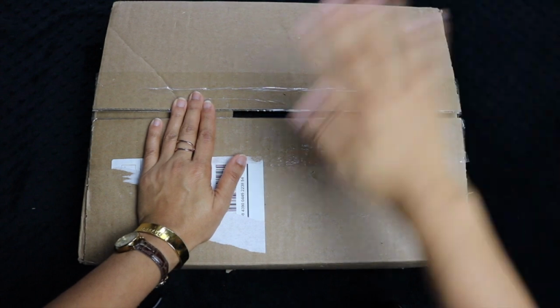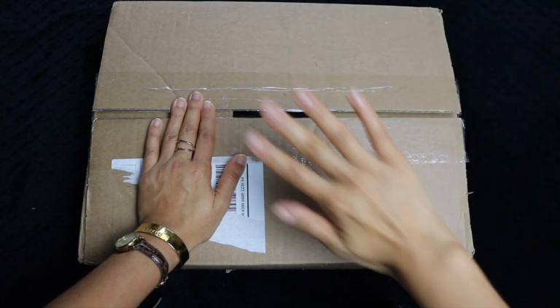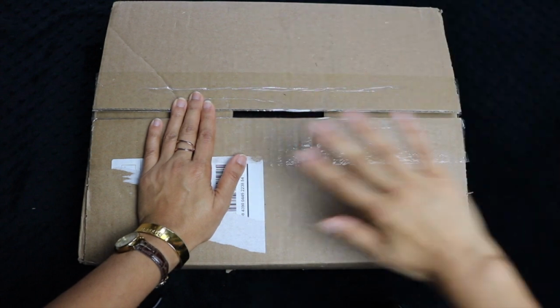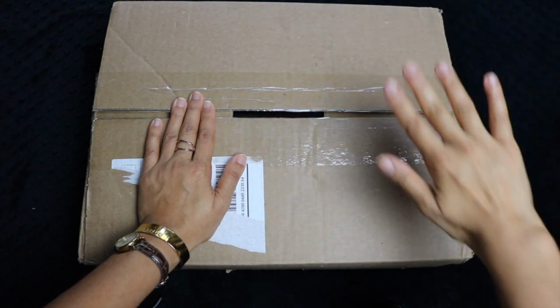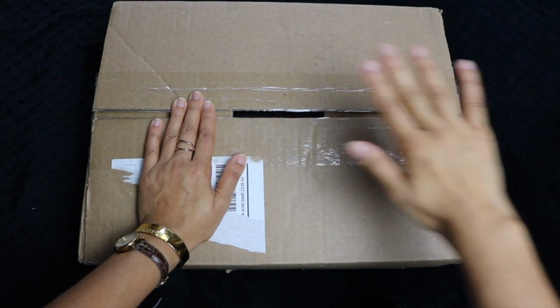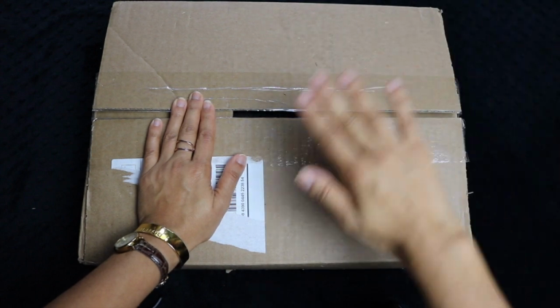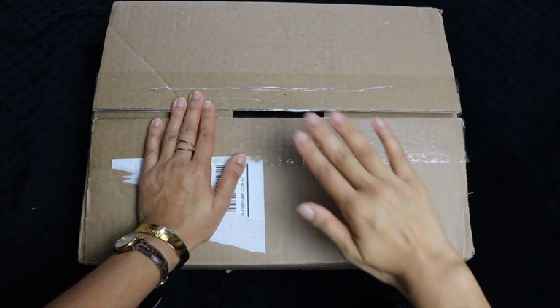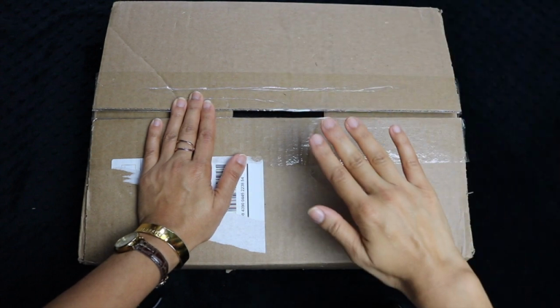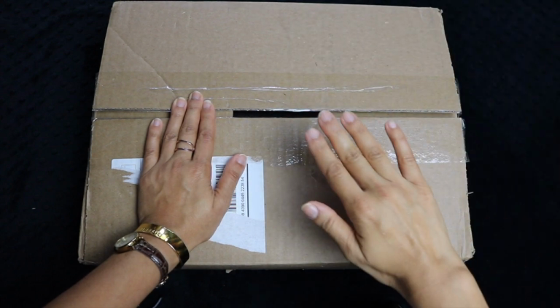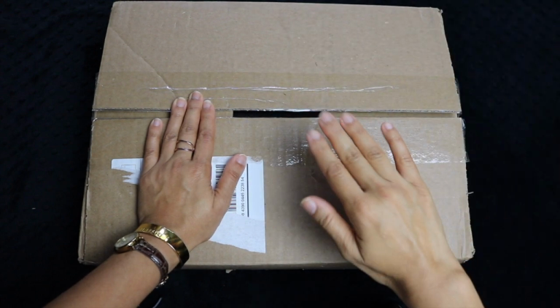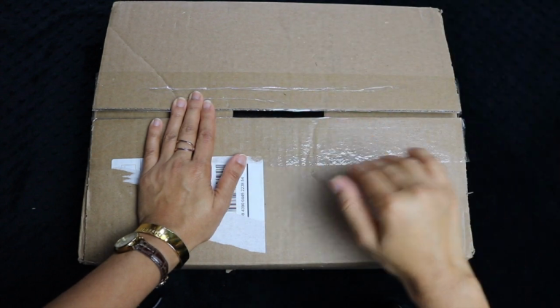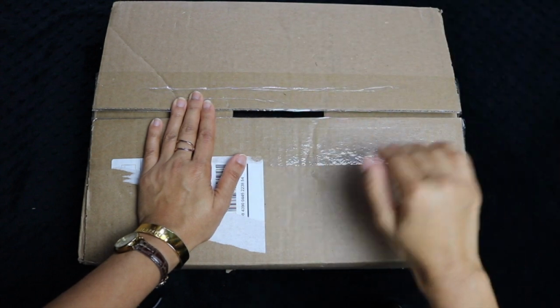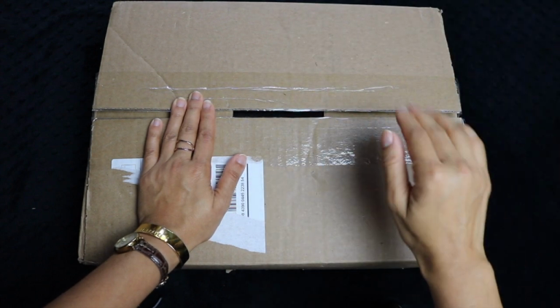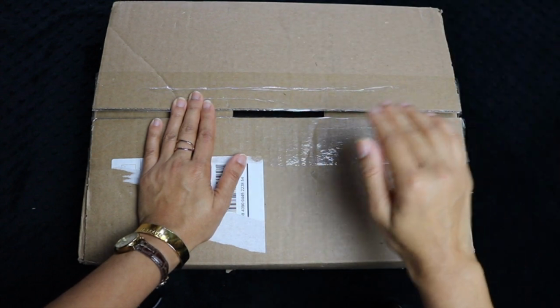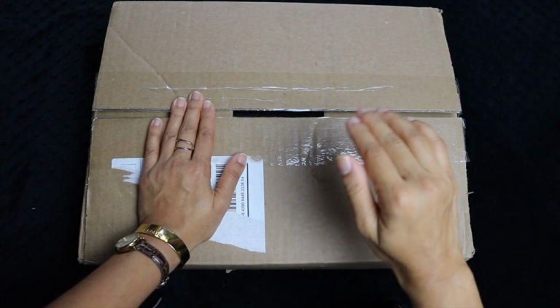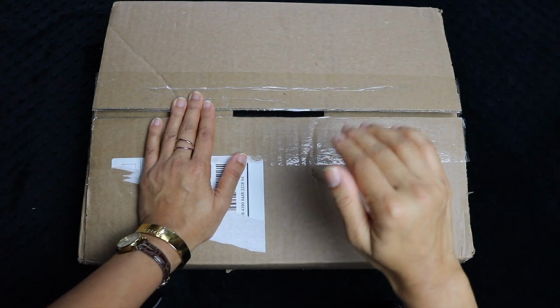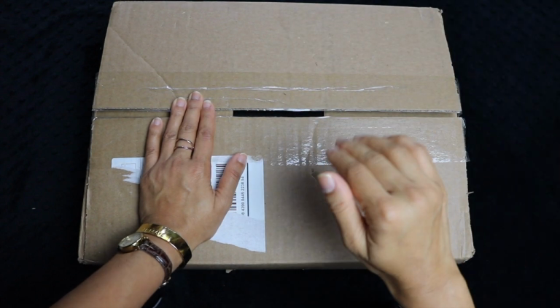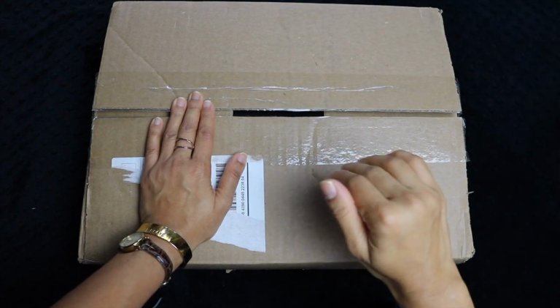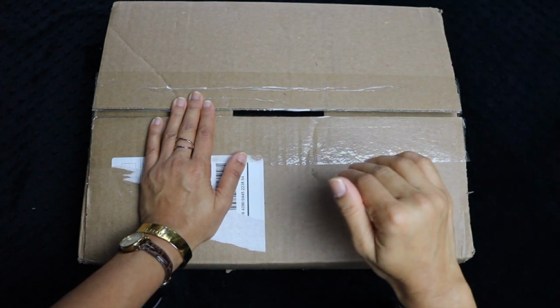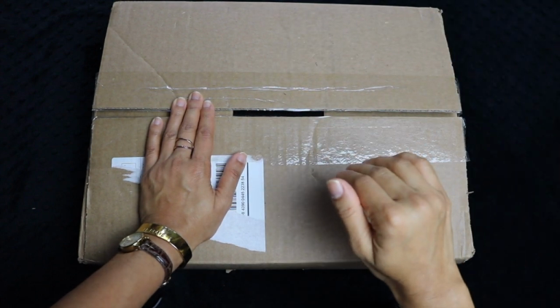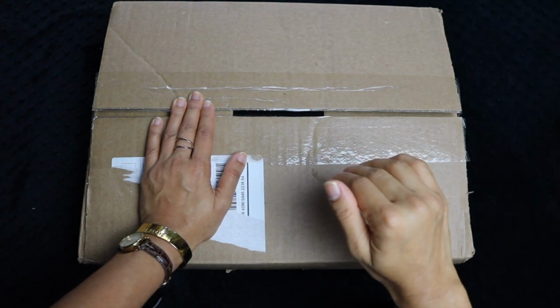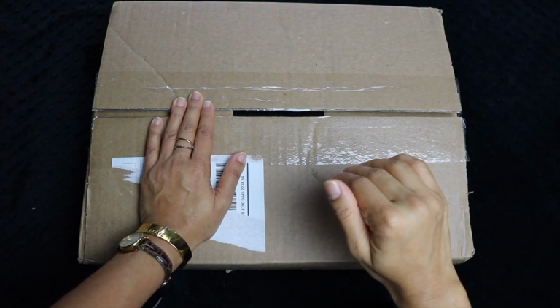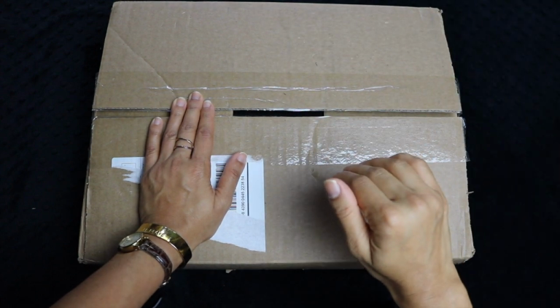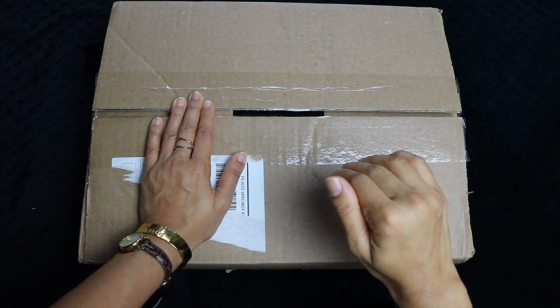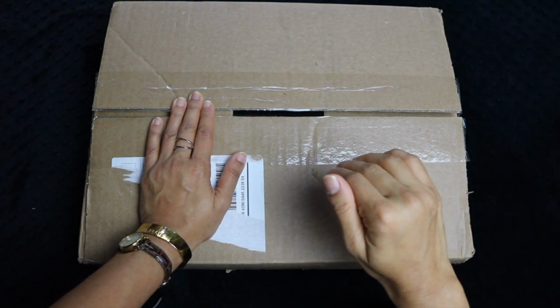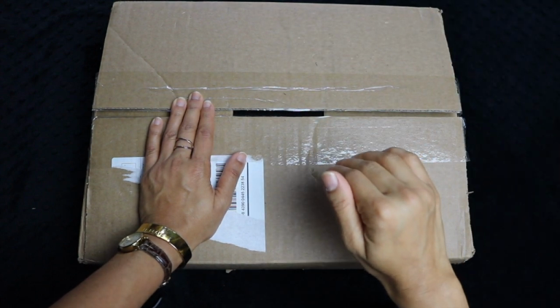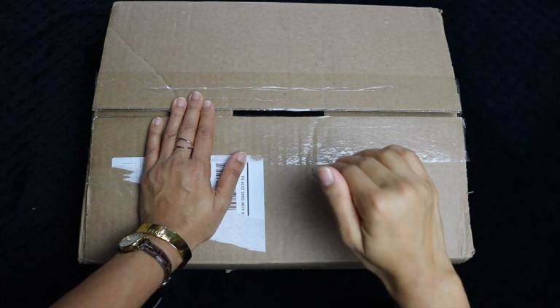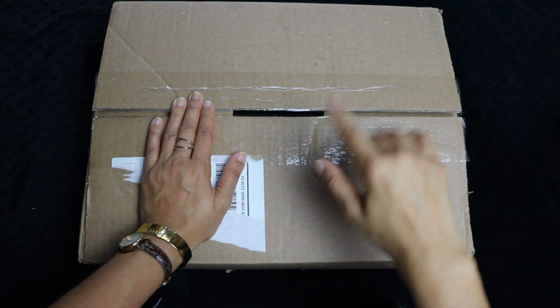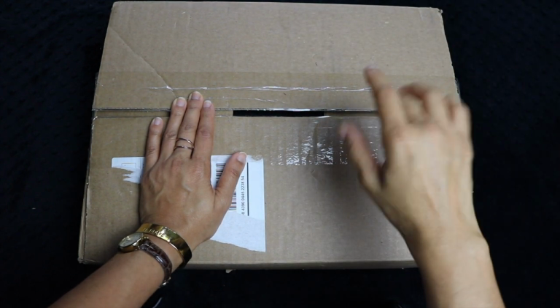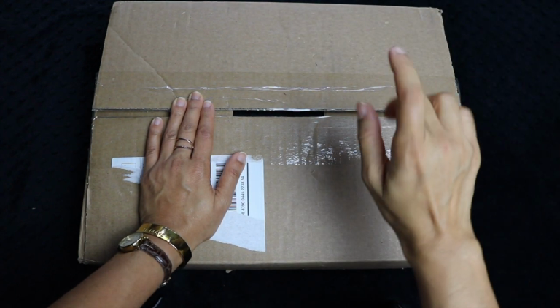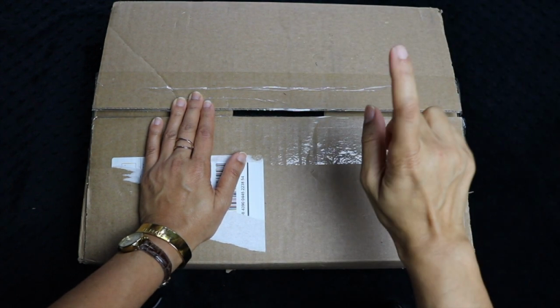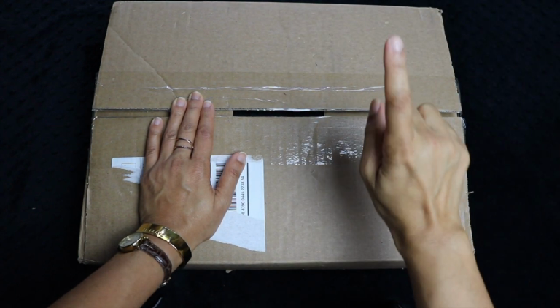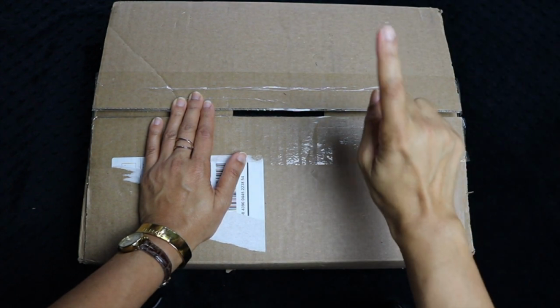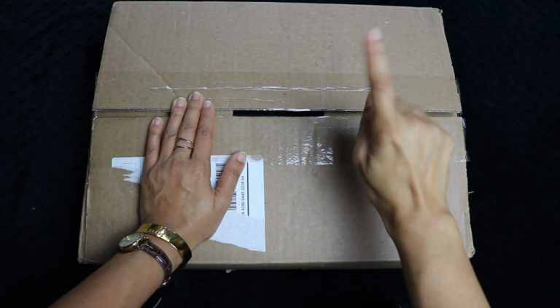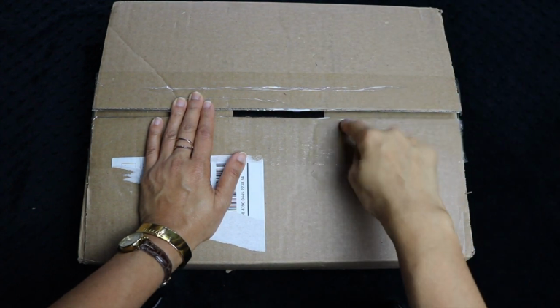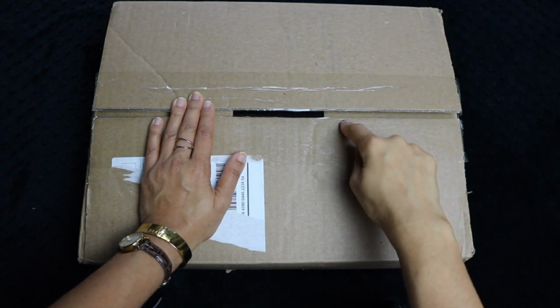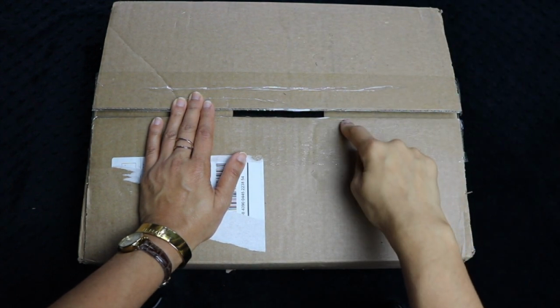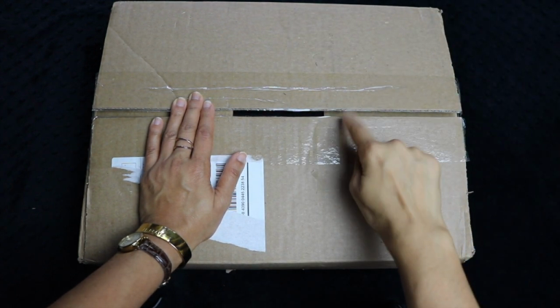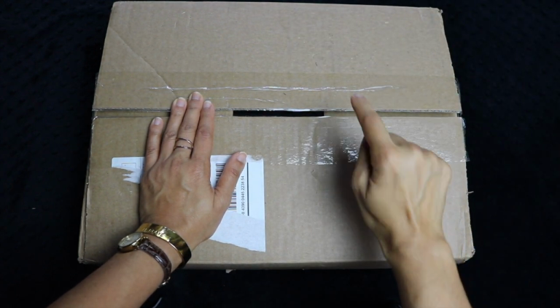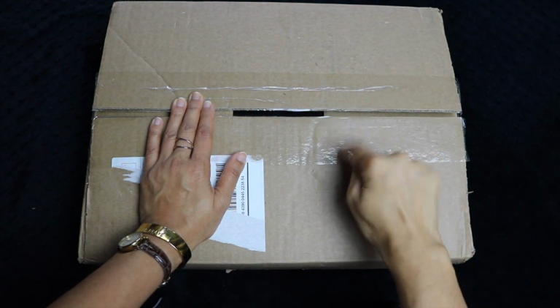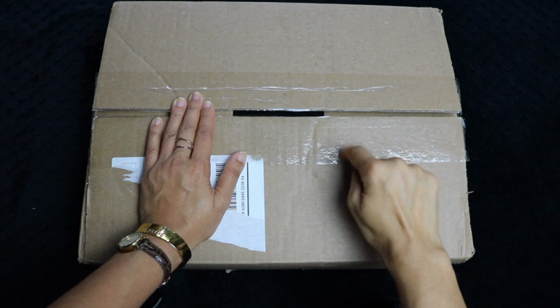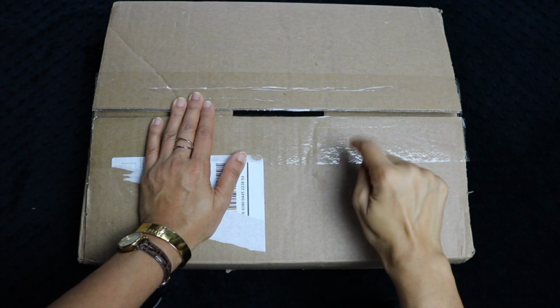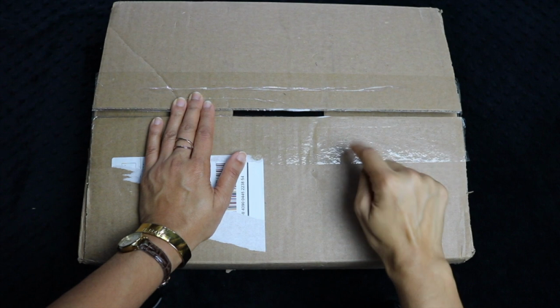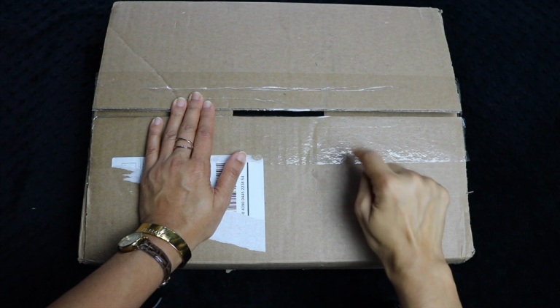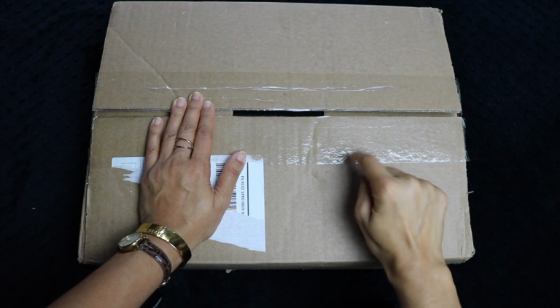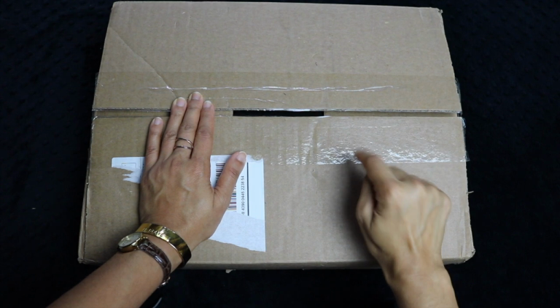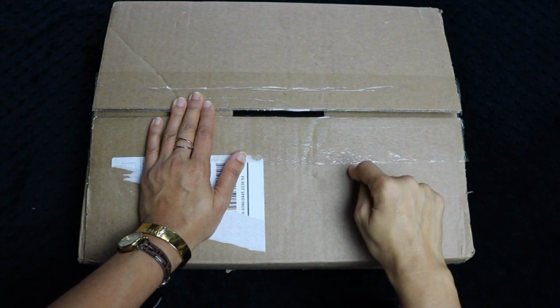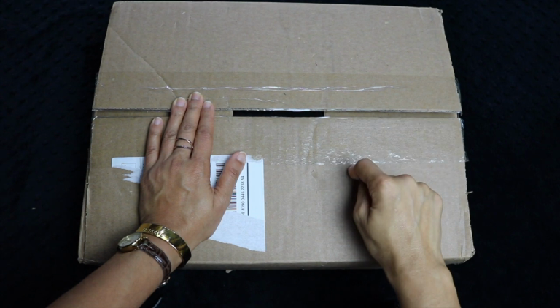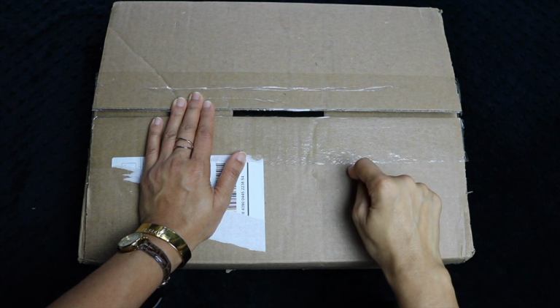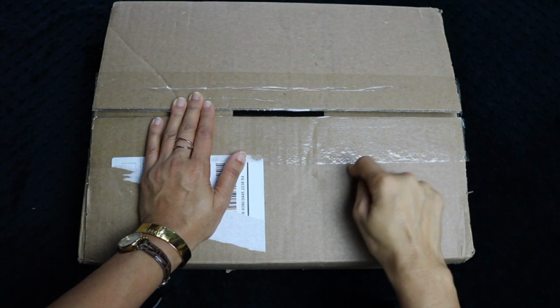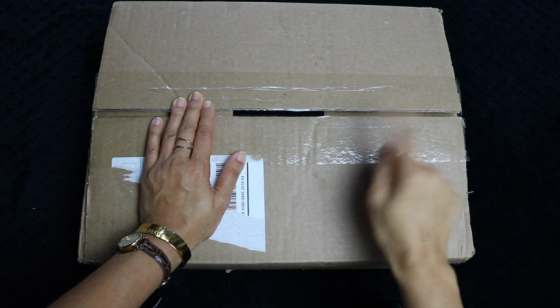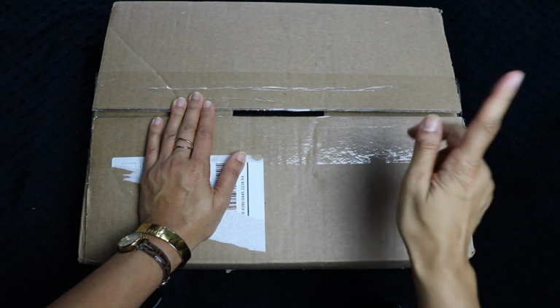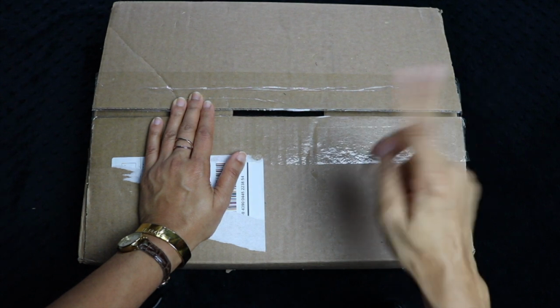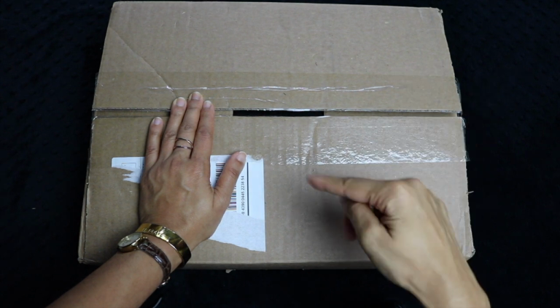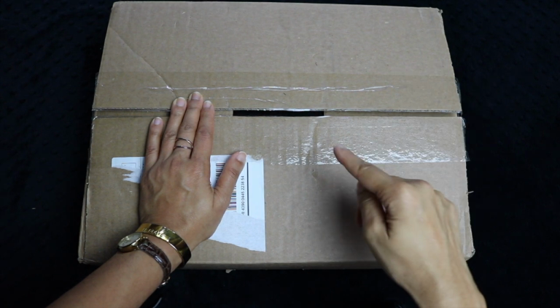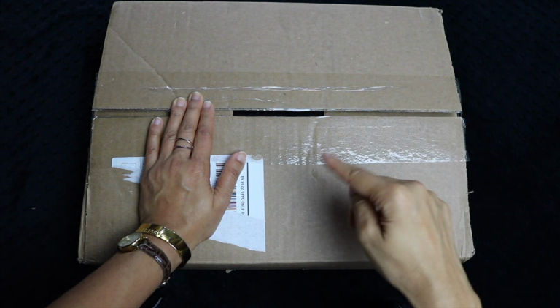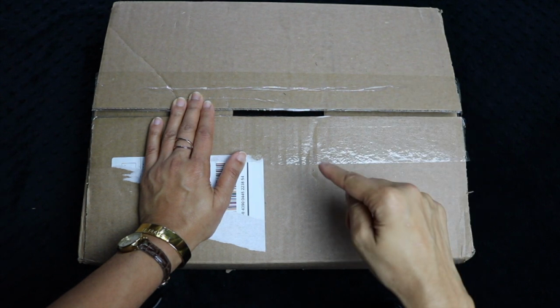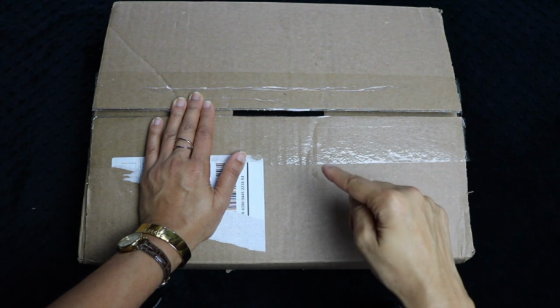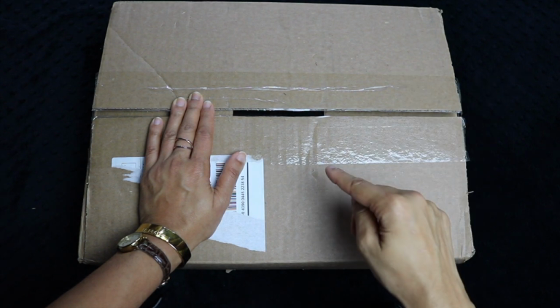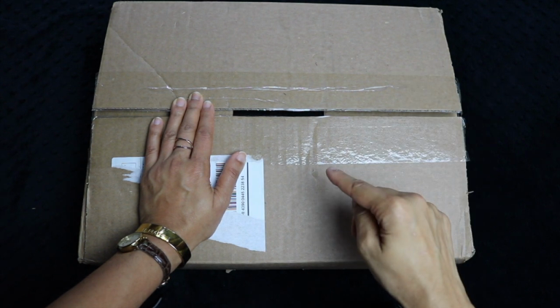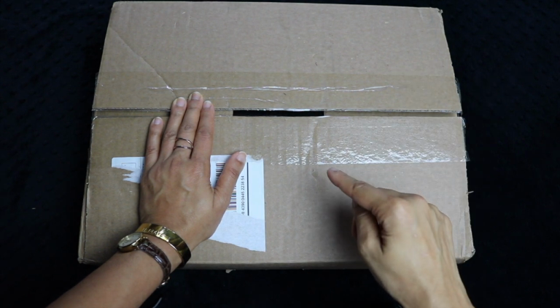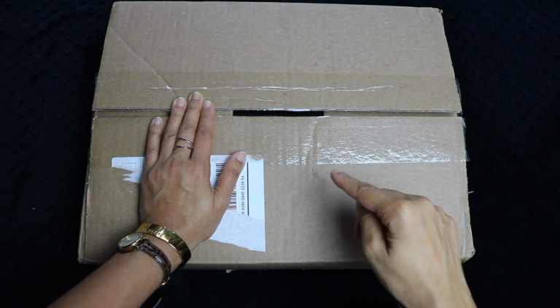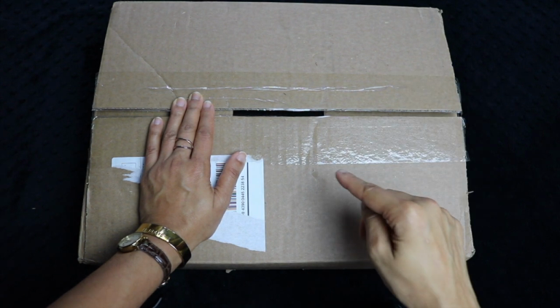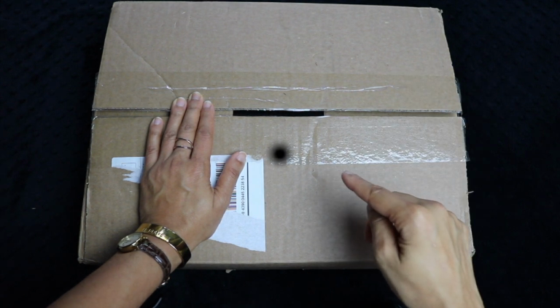Everything you need to get your preschooler ready for kindergarten in six weeks is in this box. Stay tuned to see what's inside.